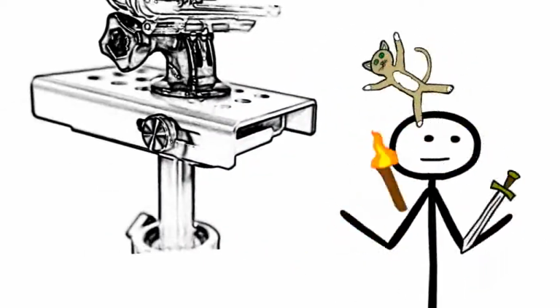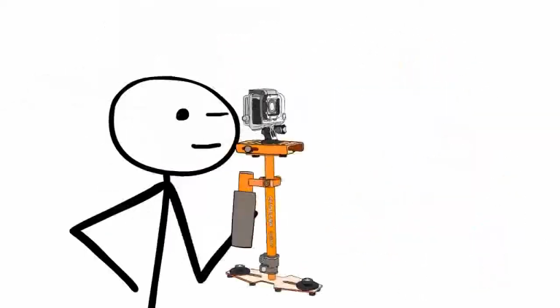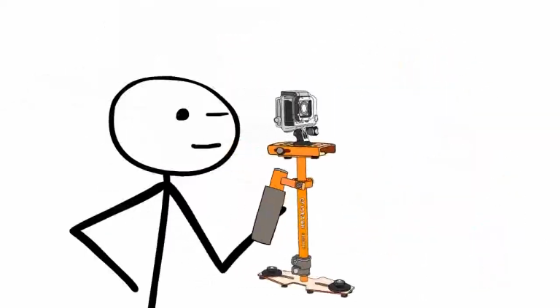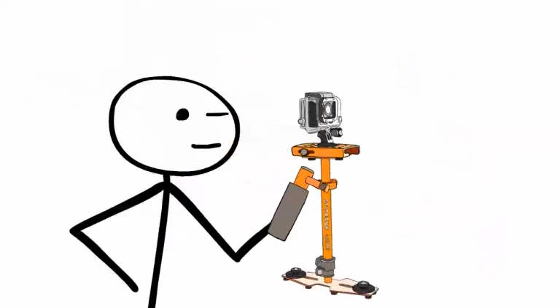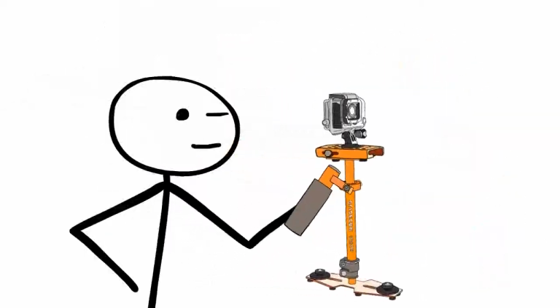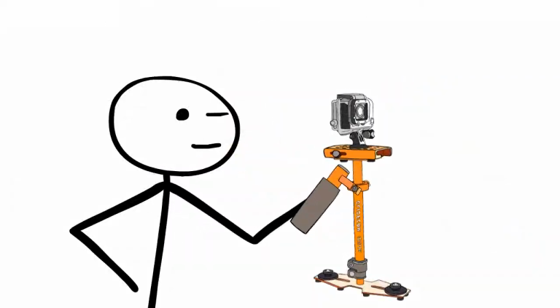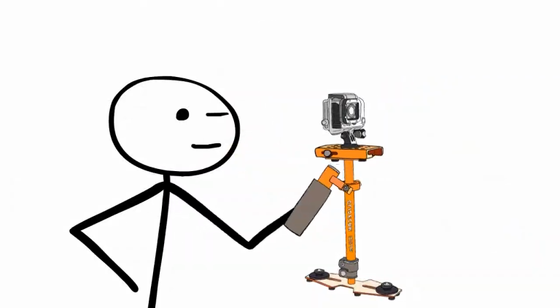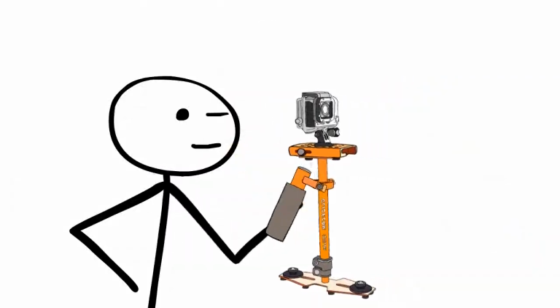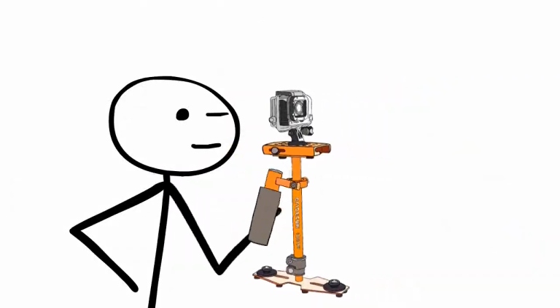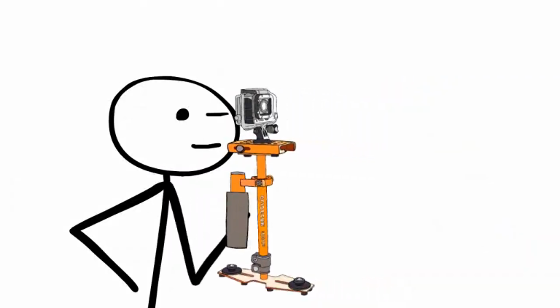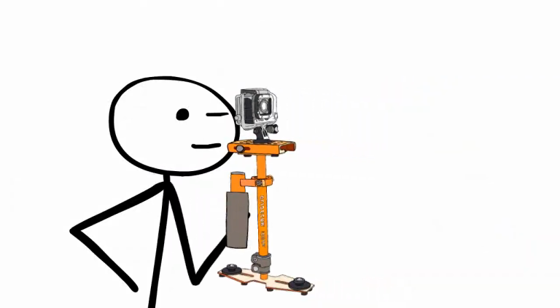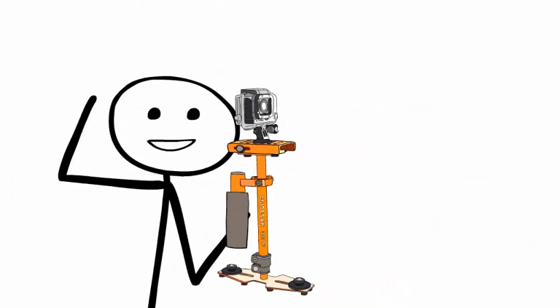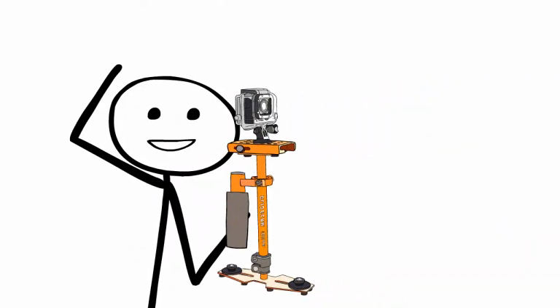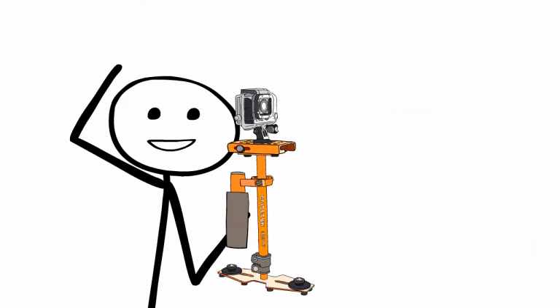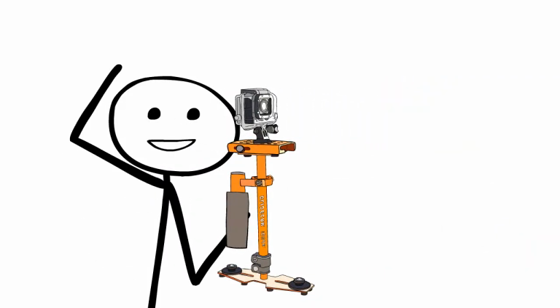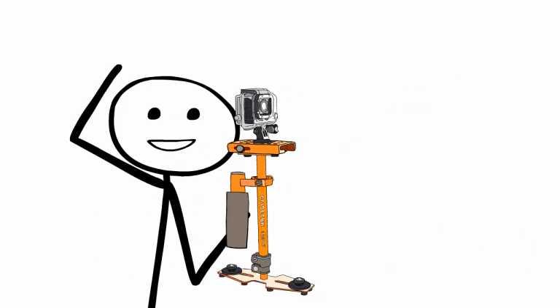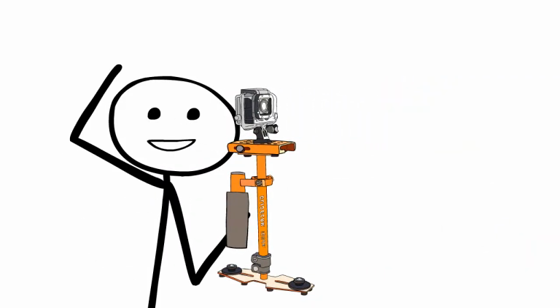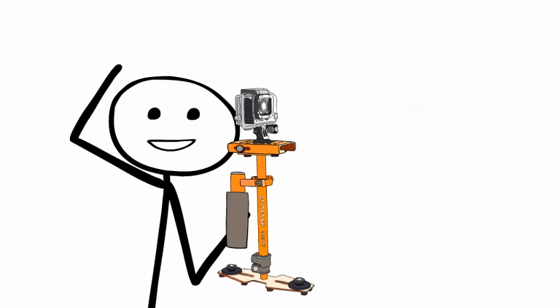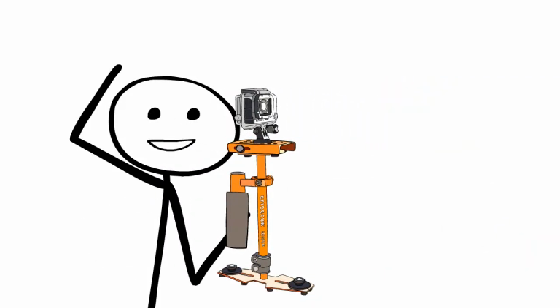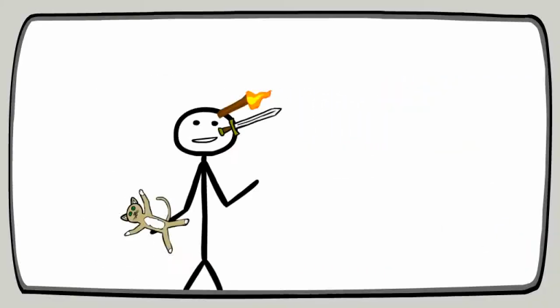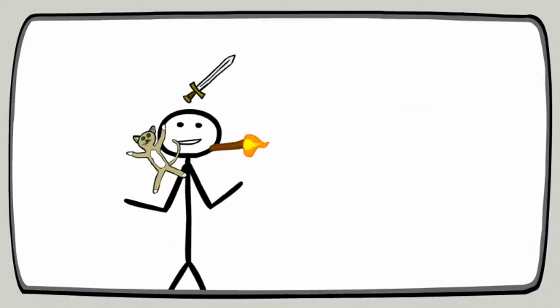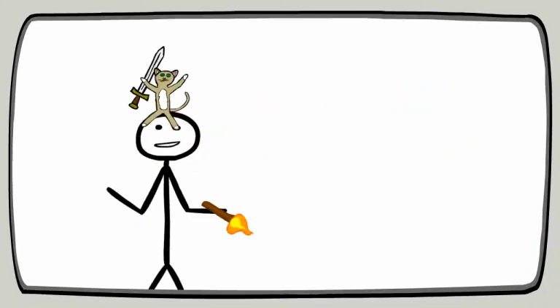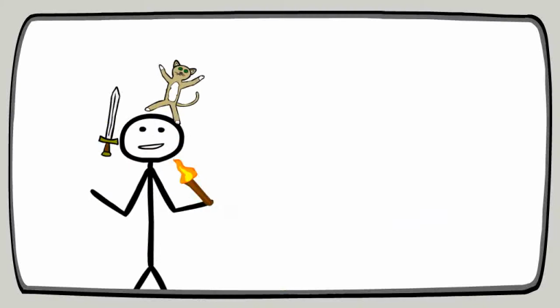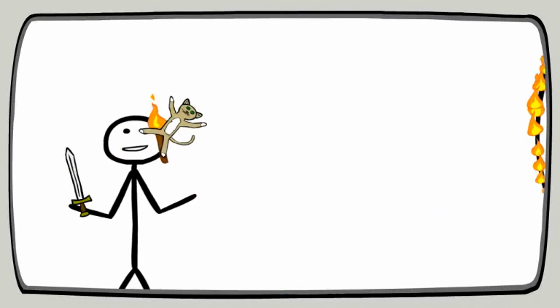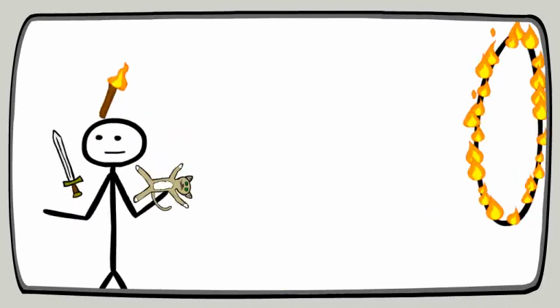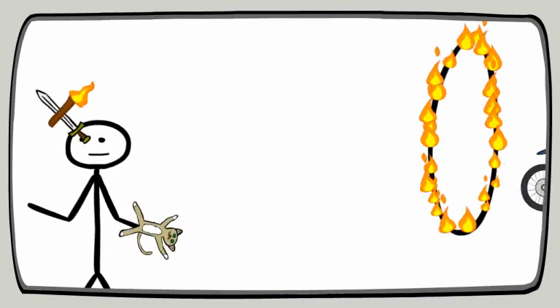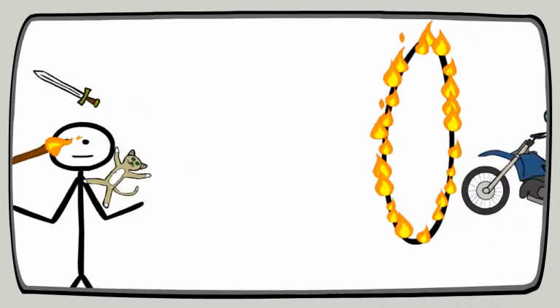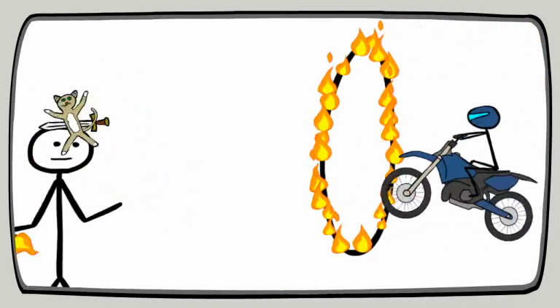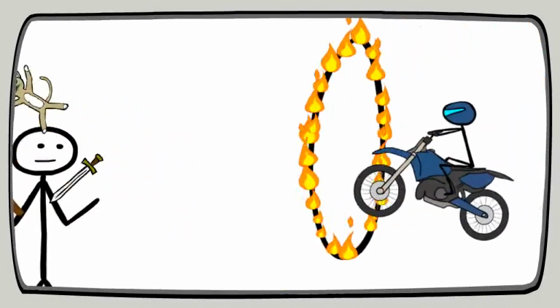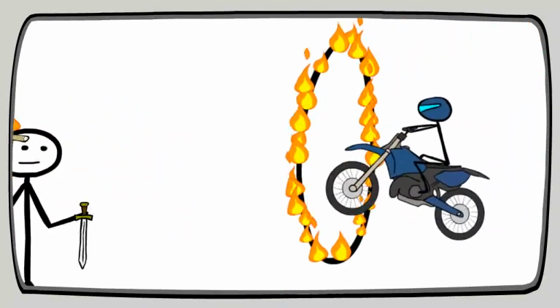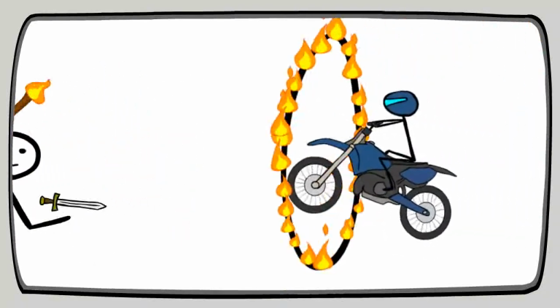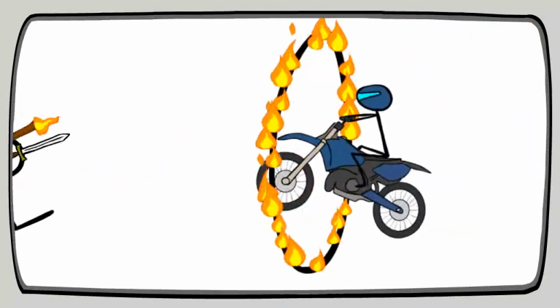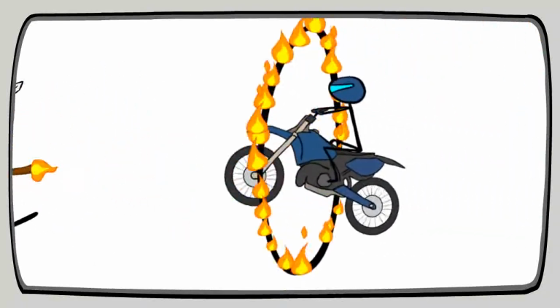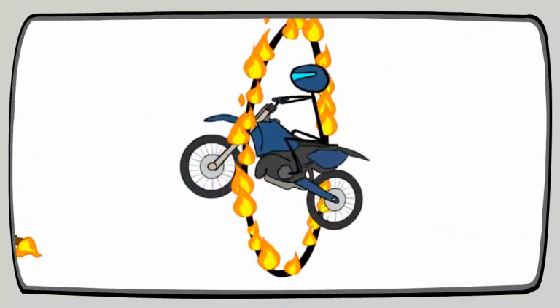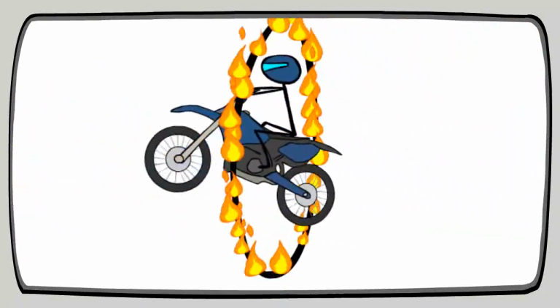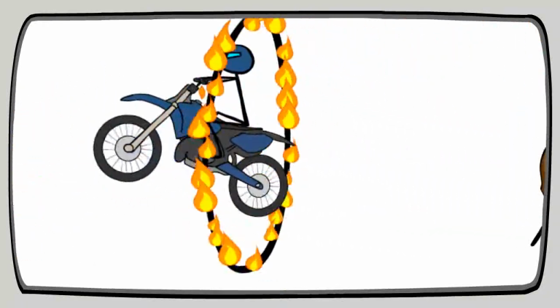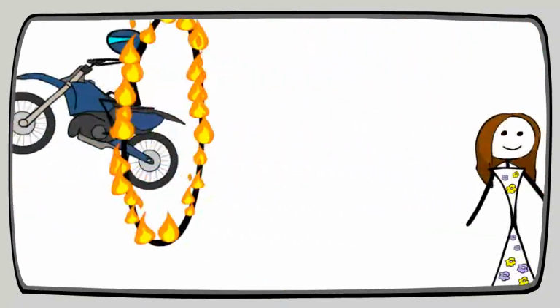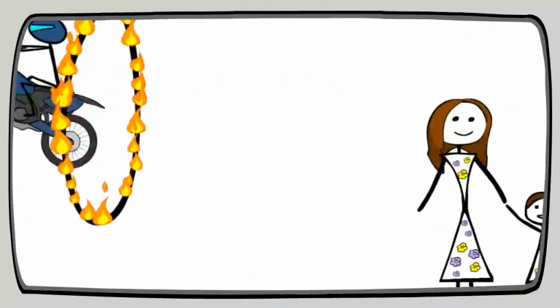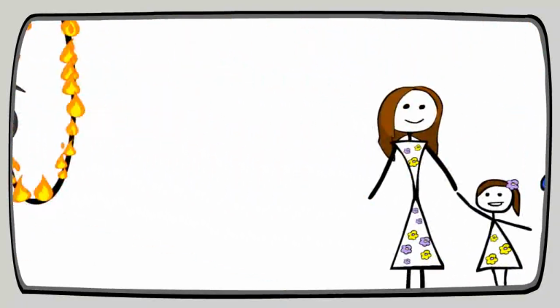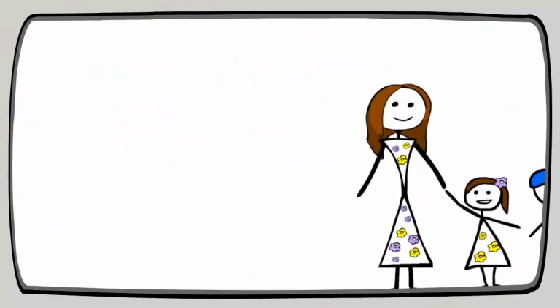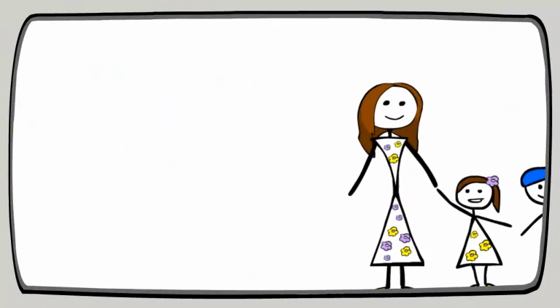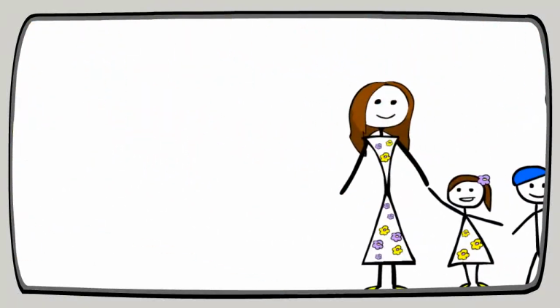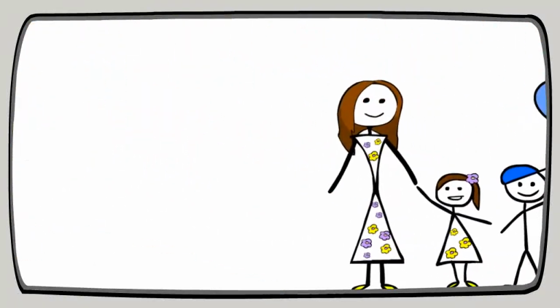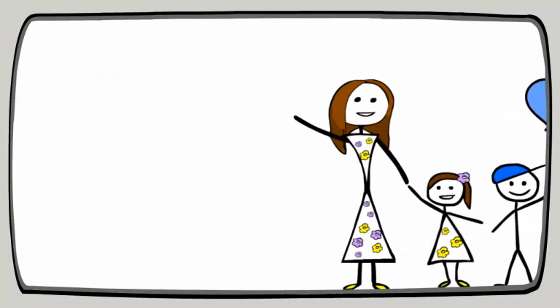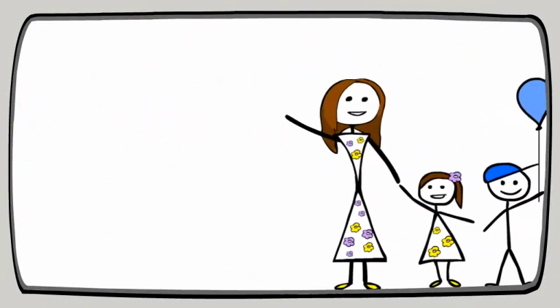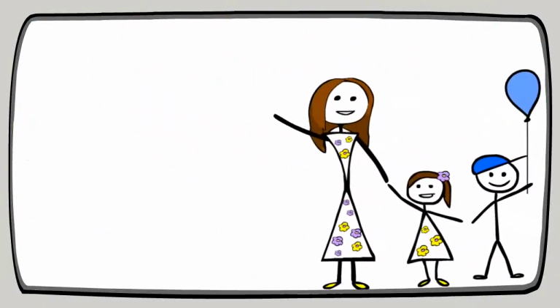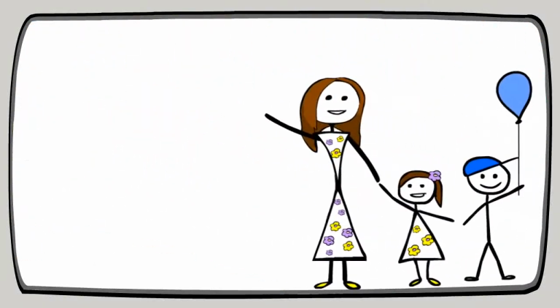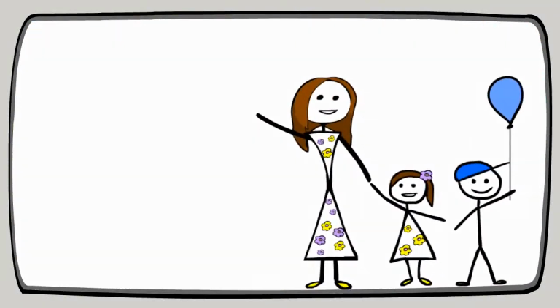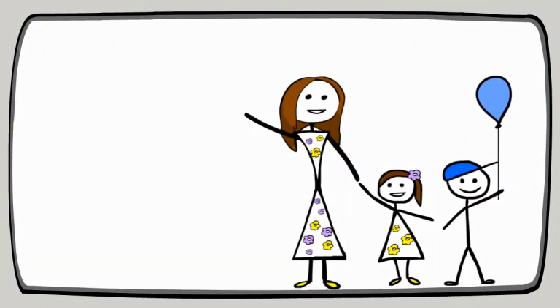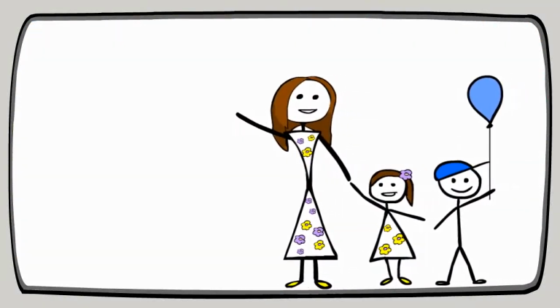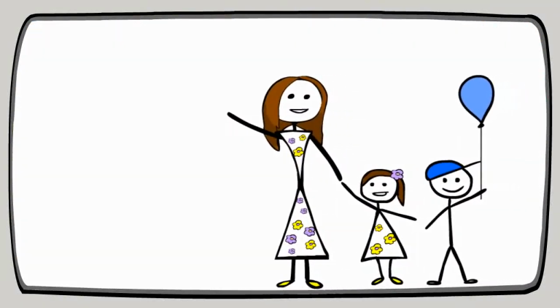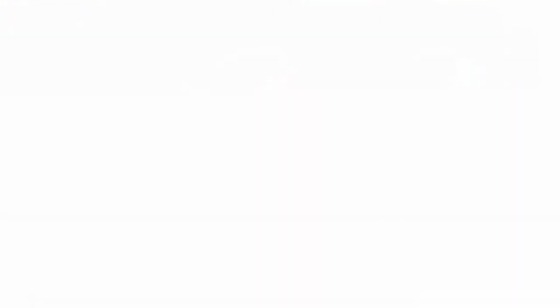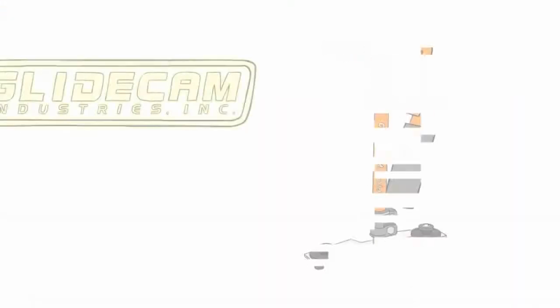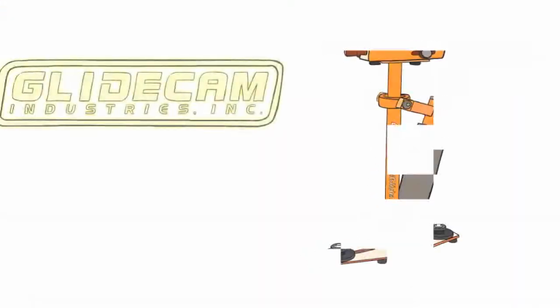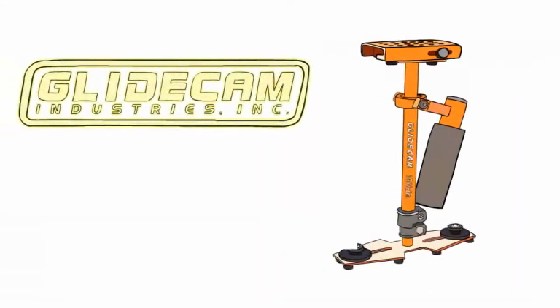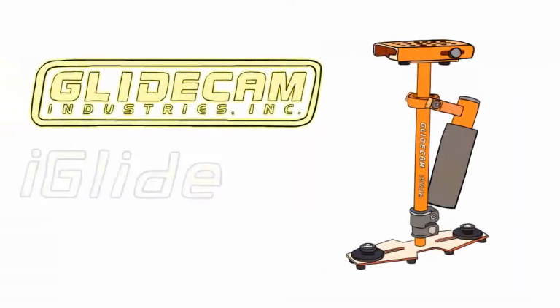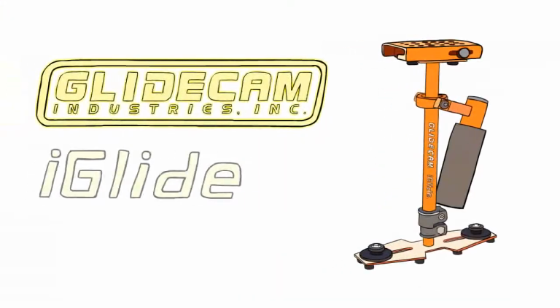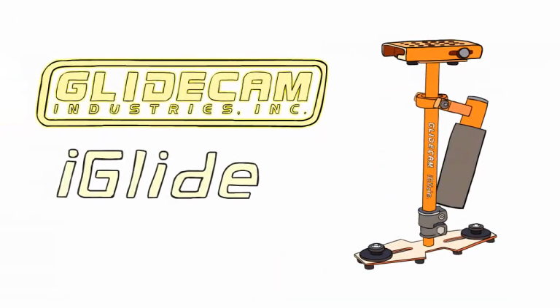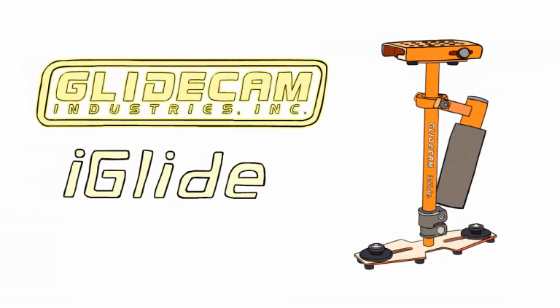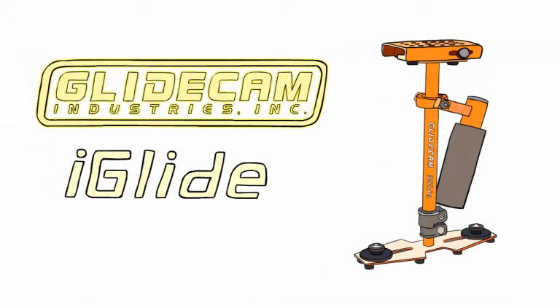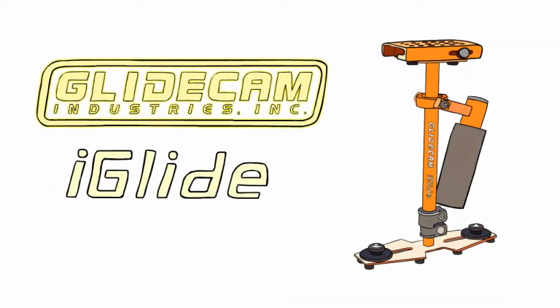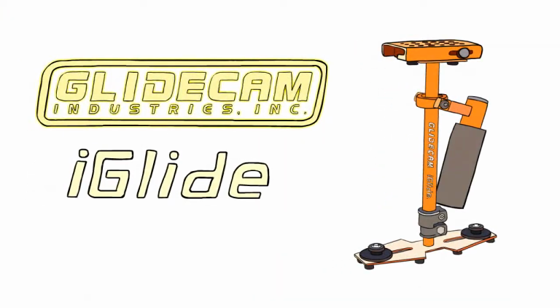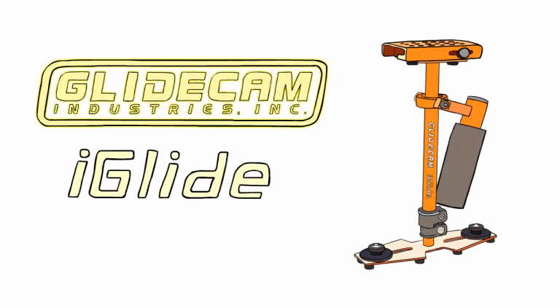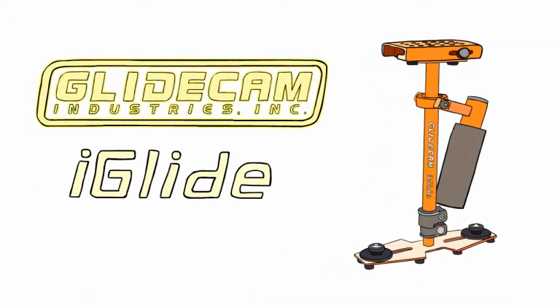Now you are ready to shoot silky smooth video for sports, parties, and days out with the family. iGlide makes you the professional.